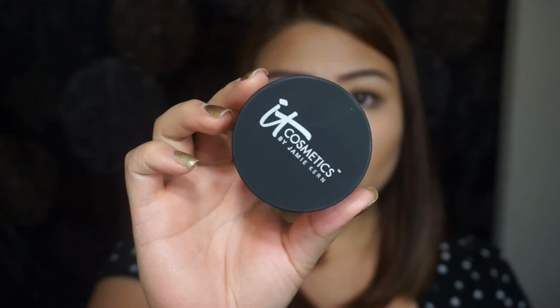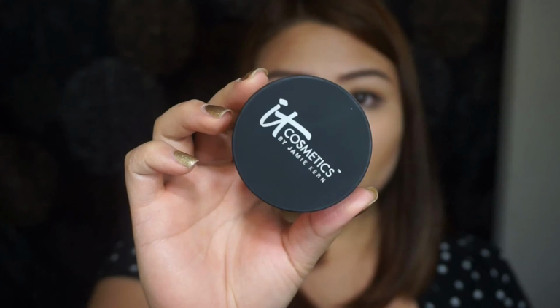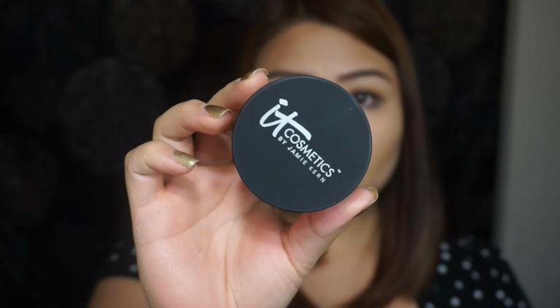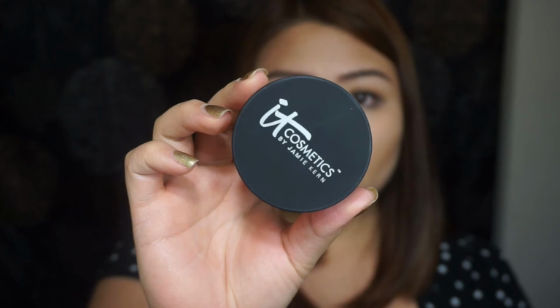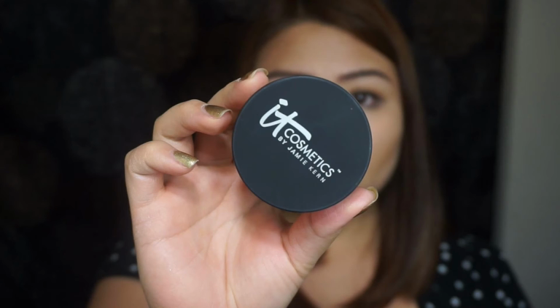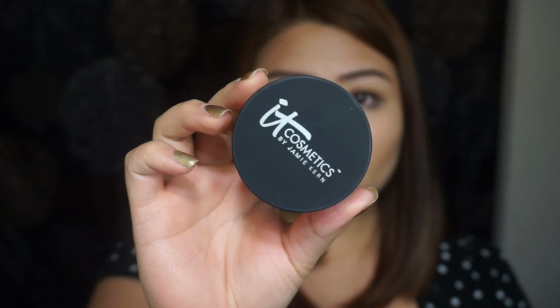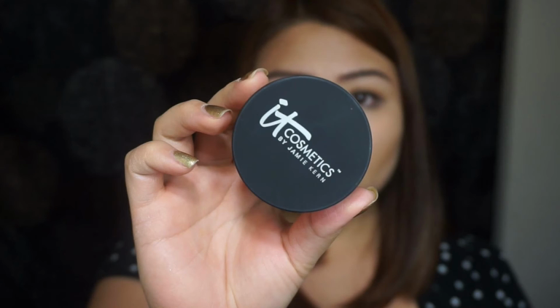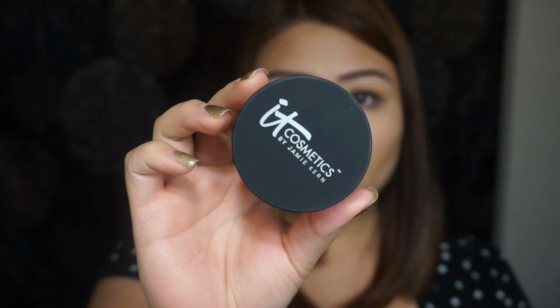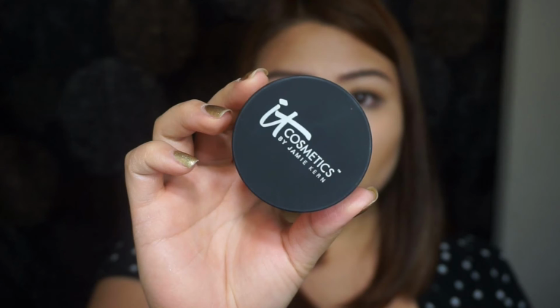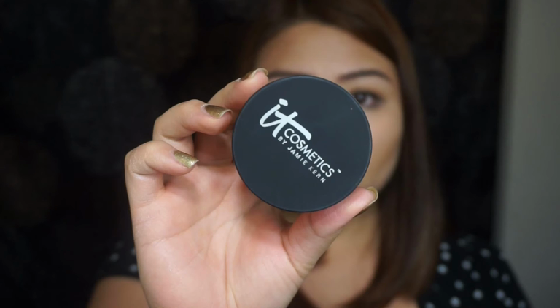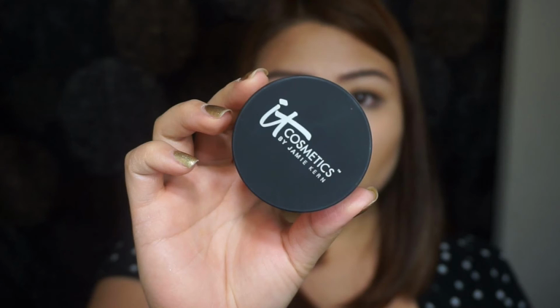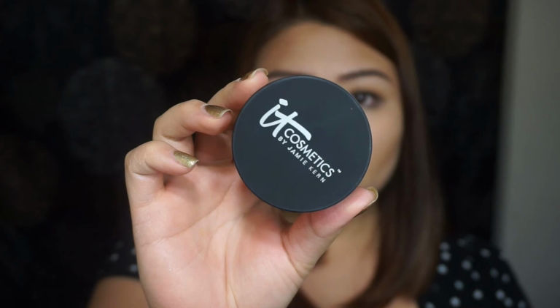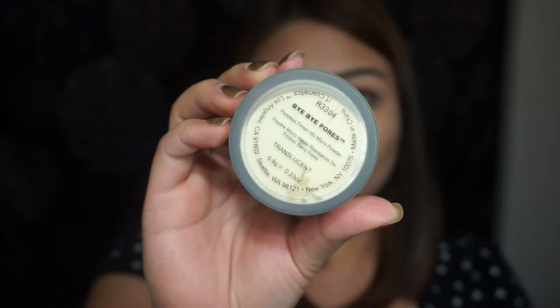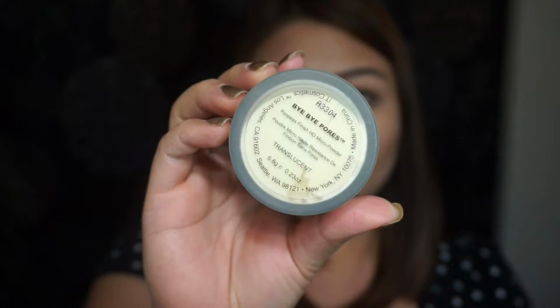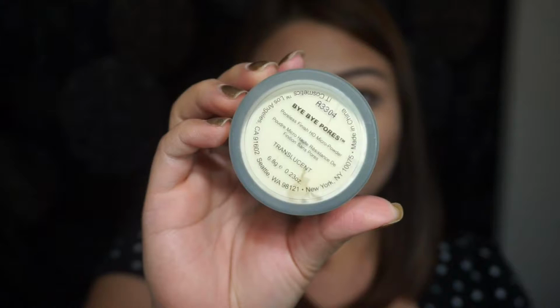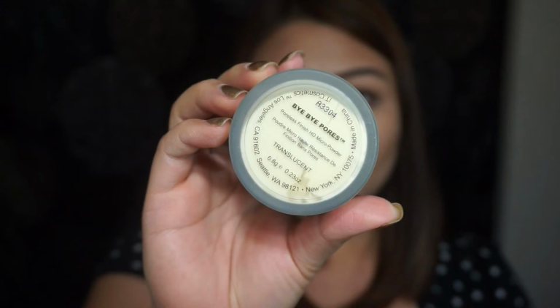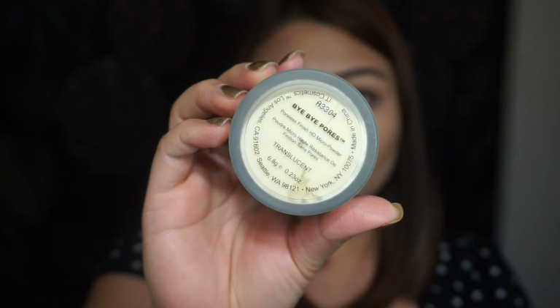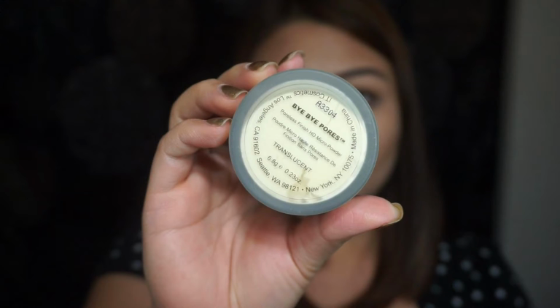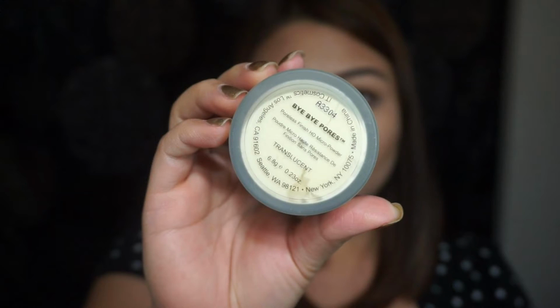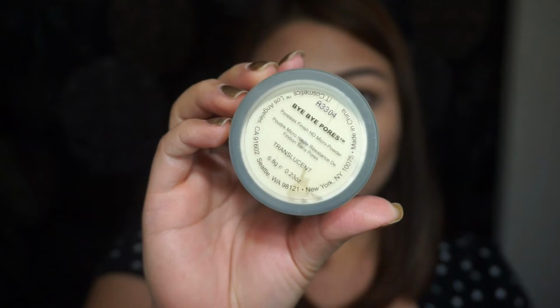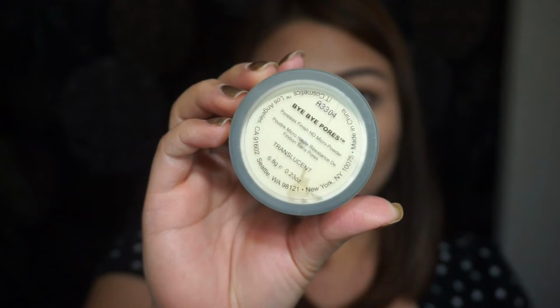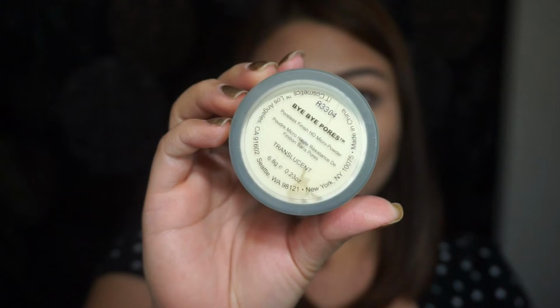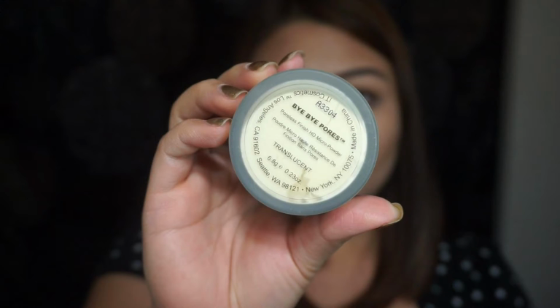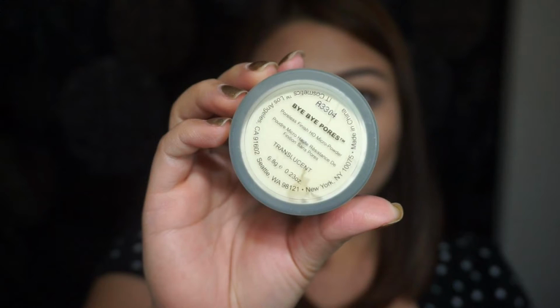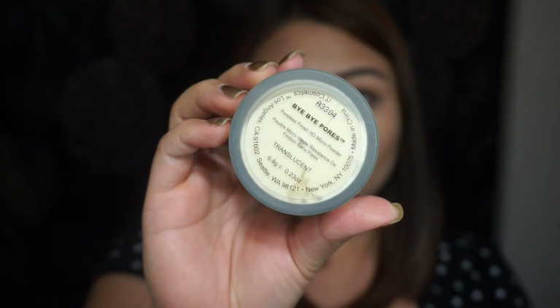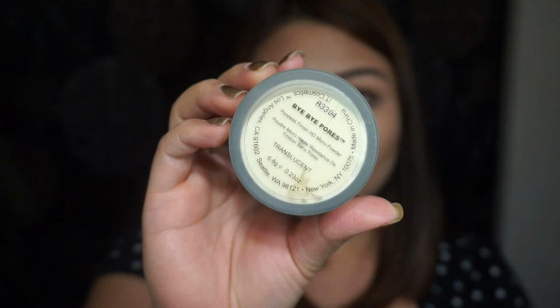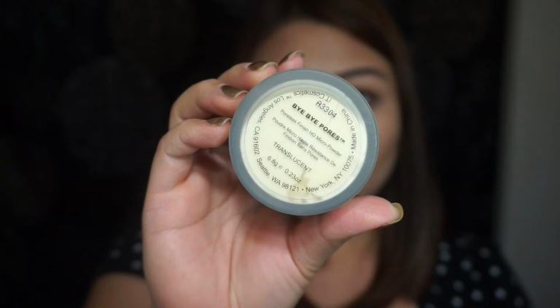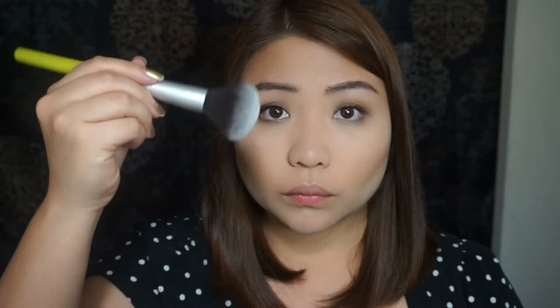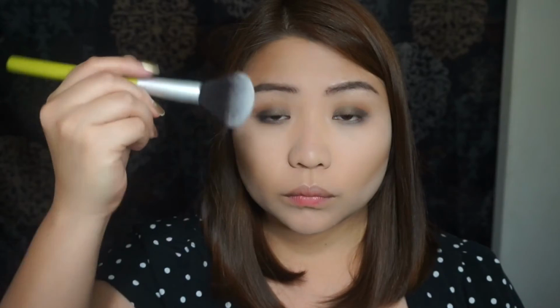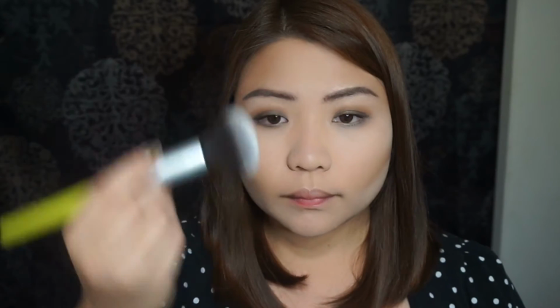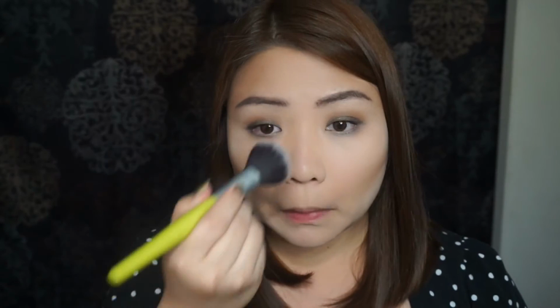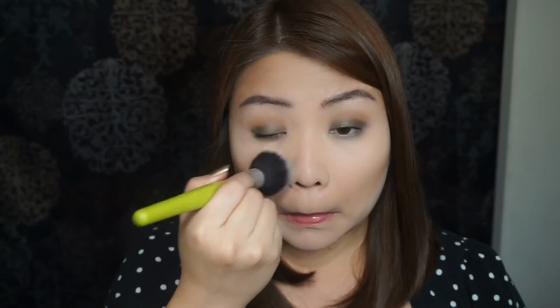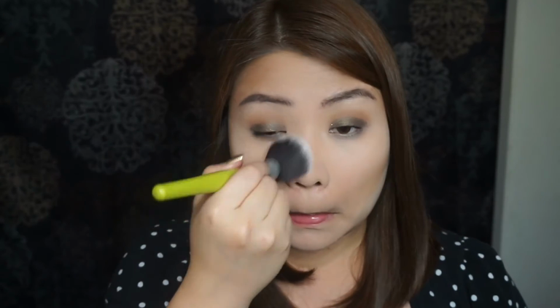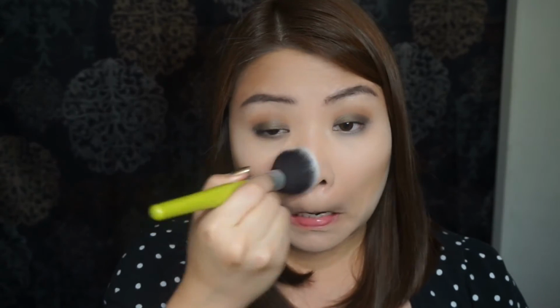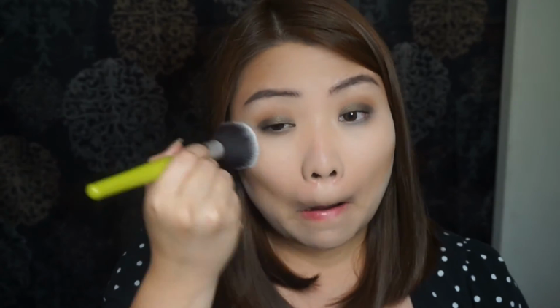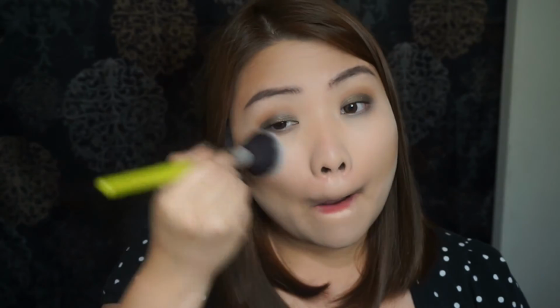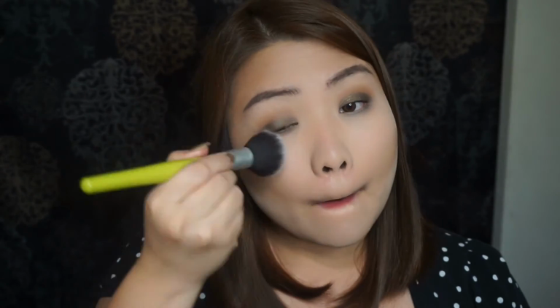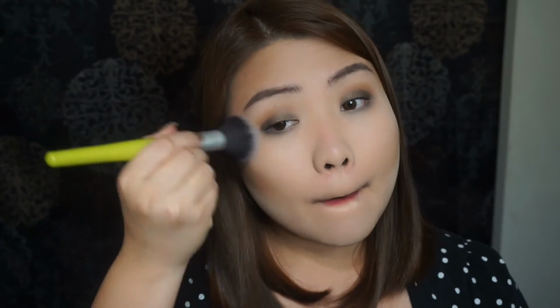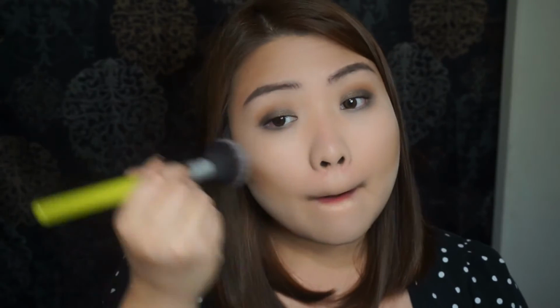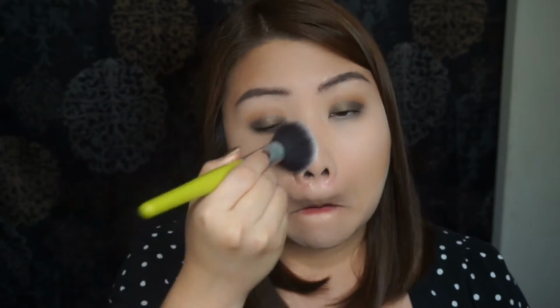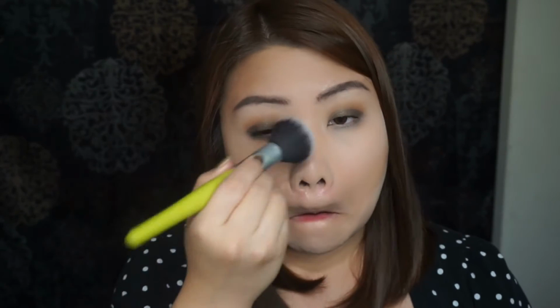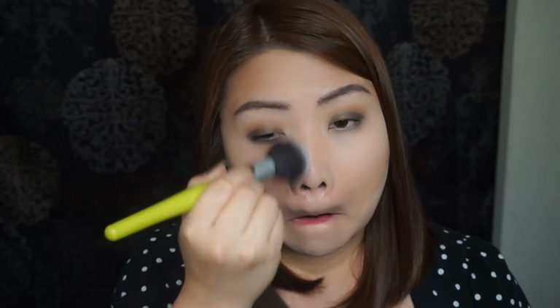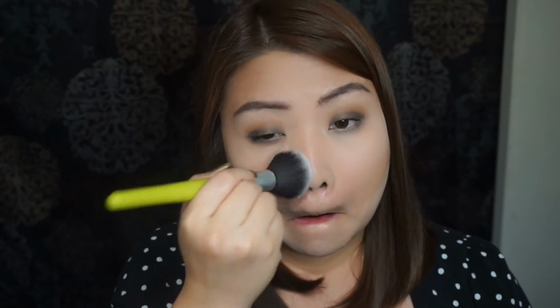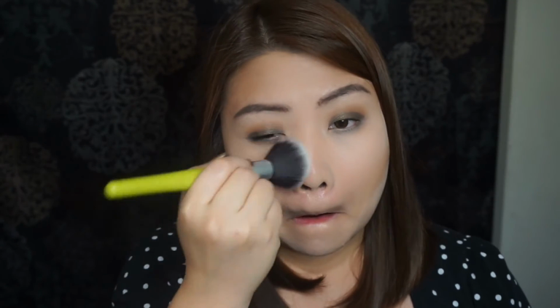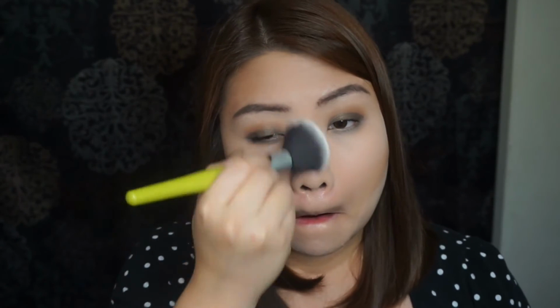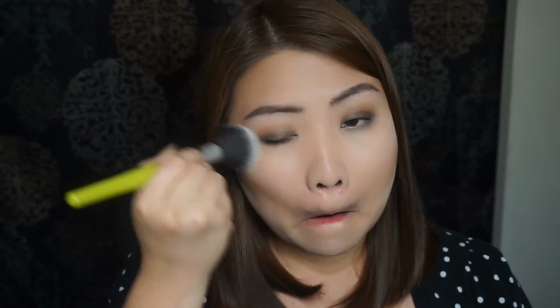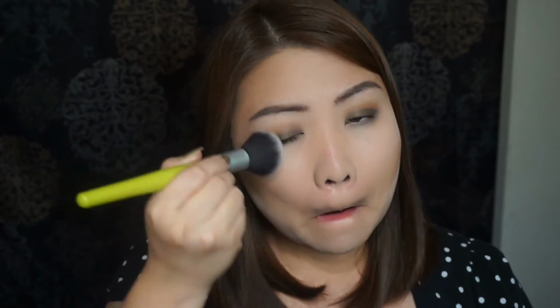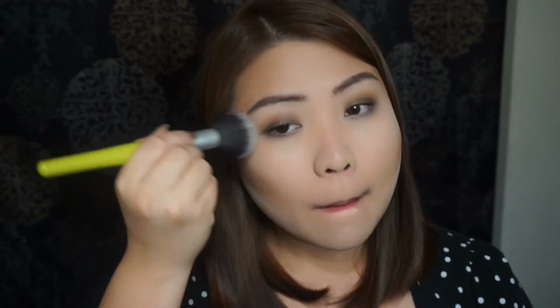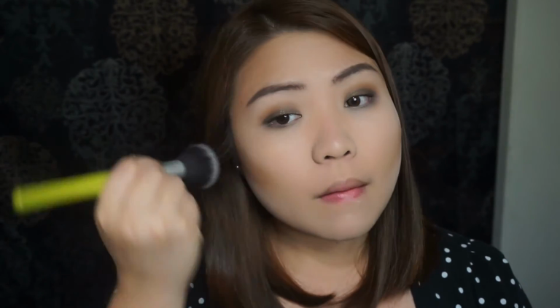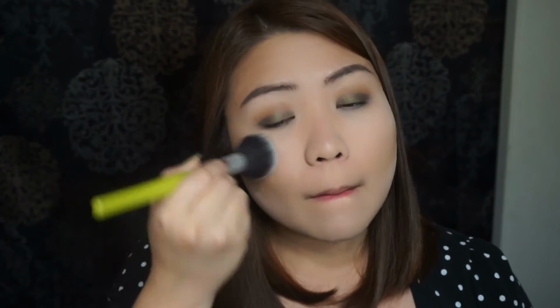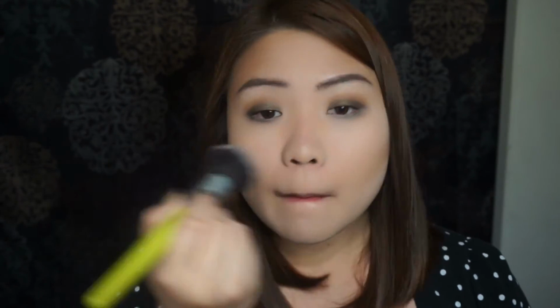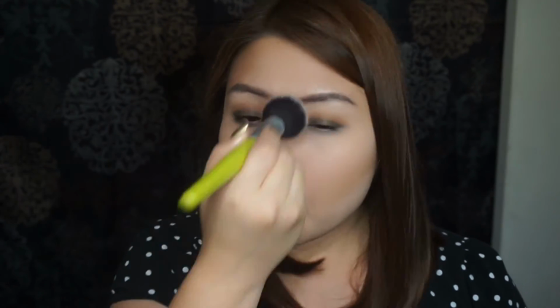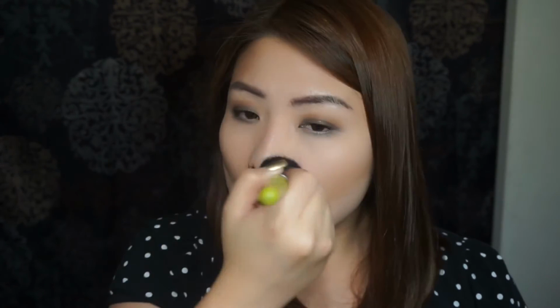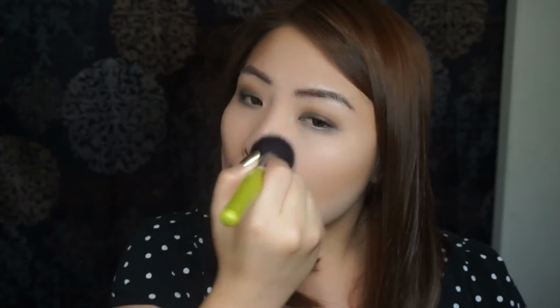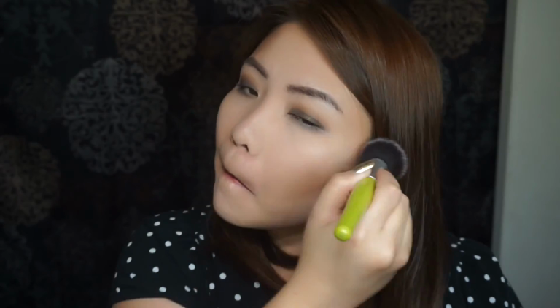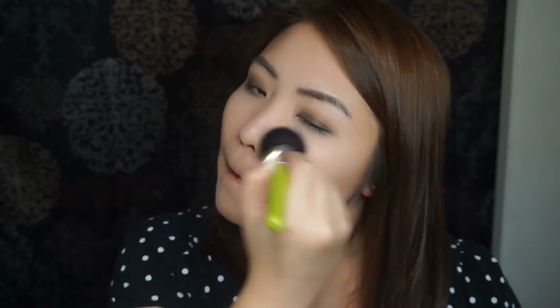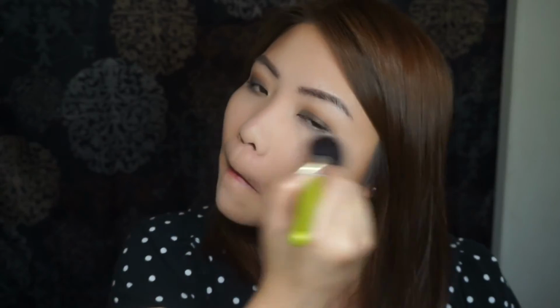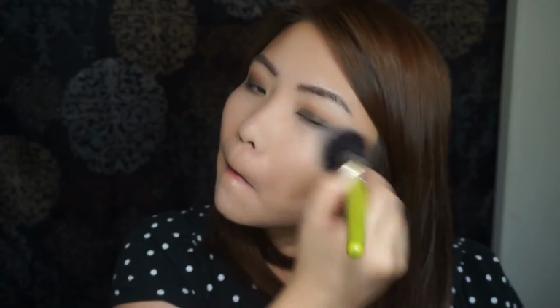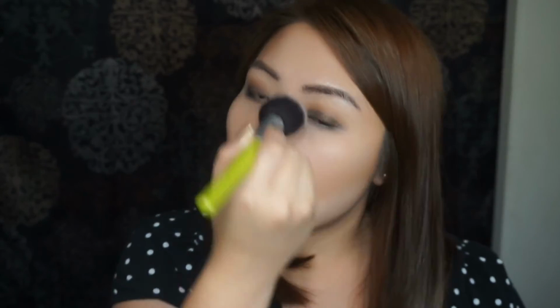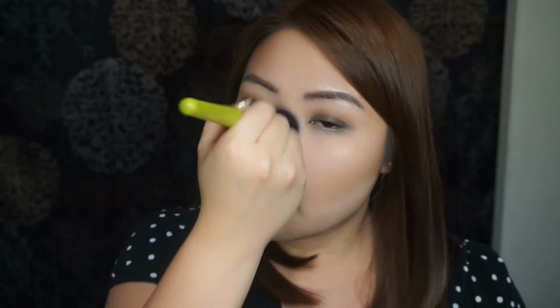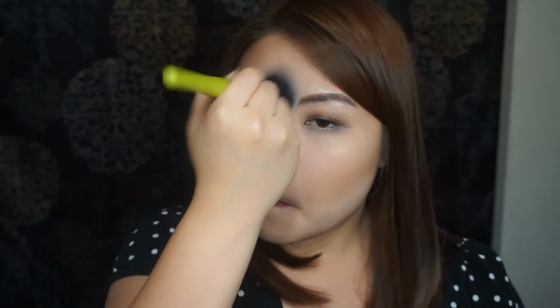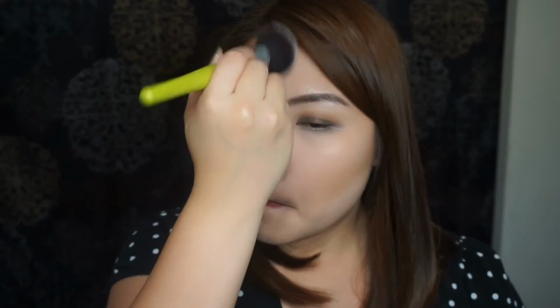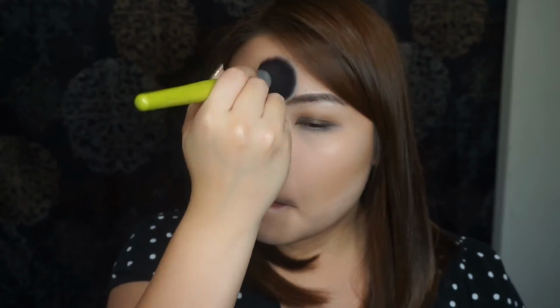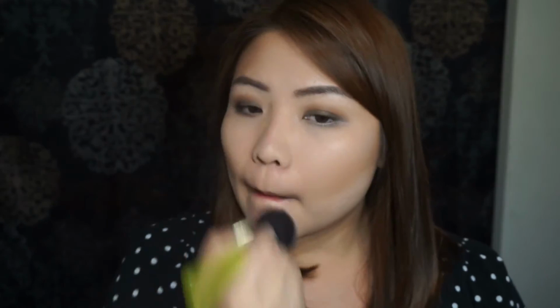Next, I'm going to use this It Cosmetics Bye Bye Pores Translucent Powder to set my concealer.